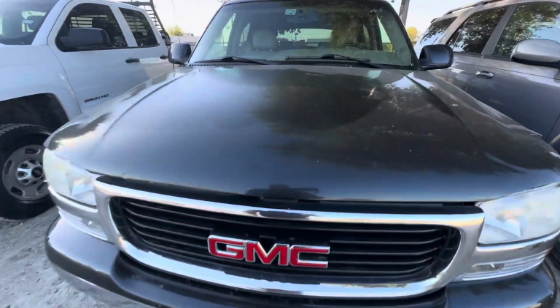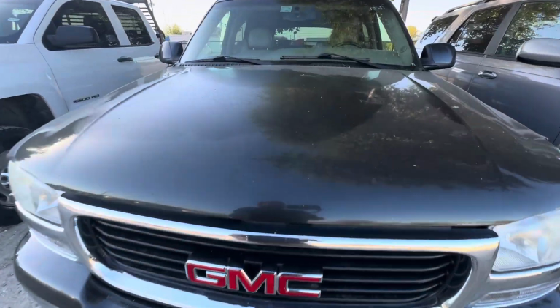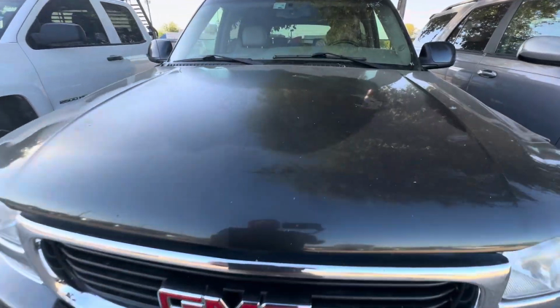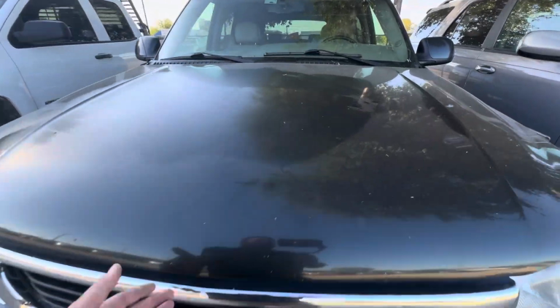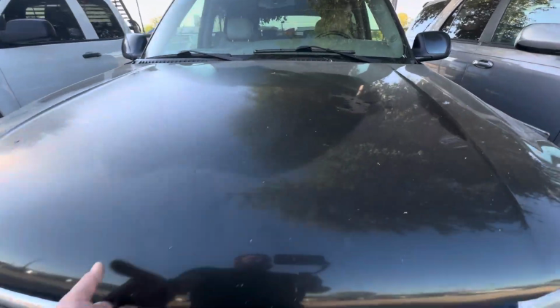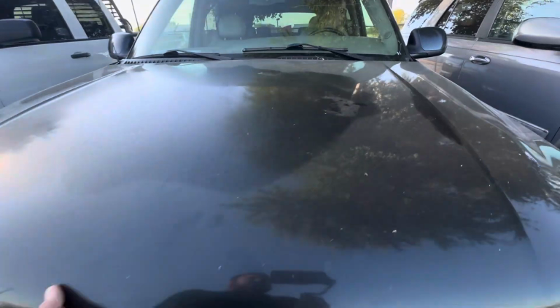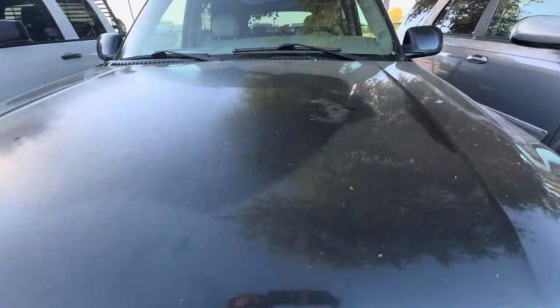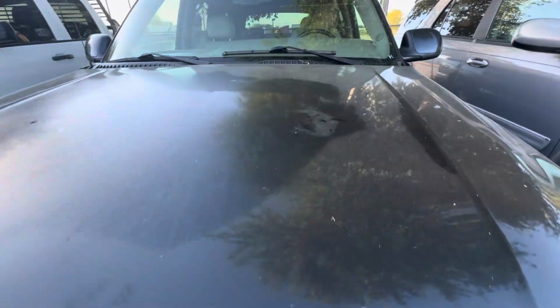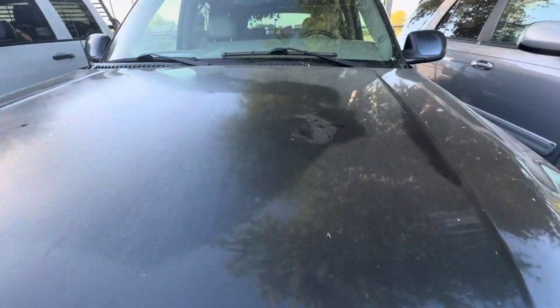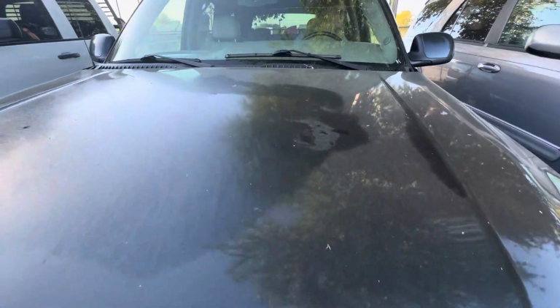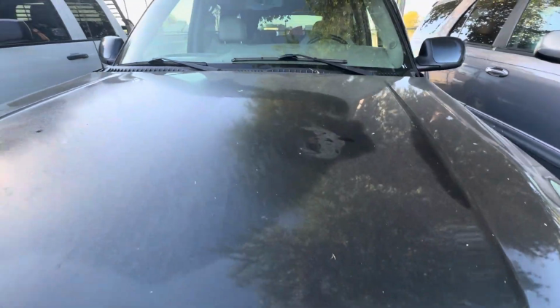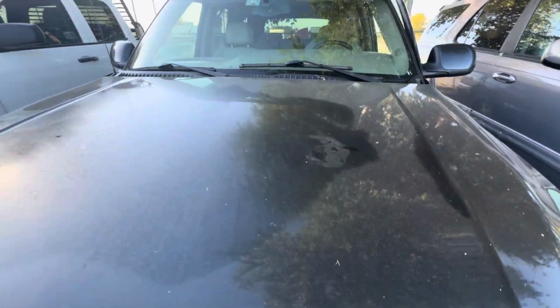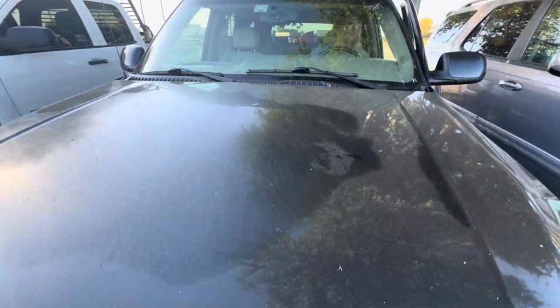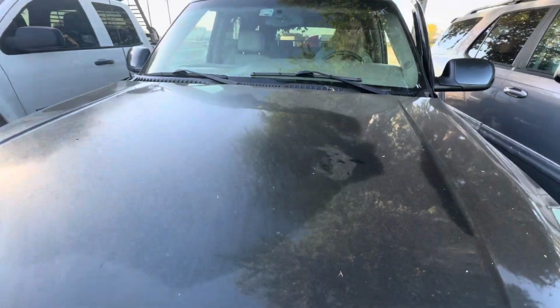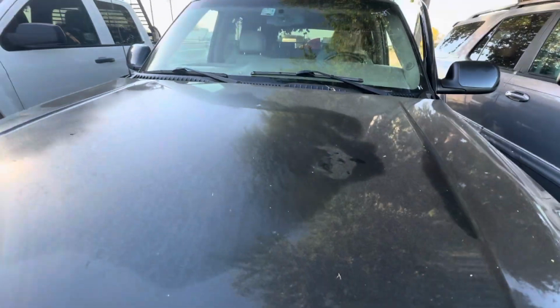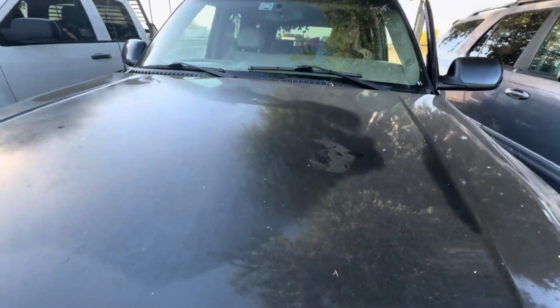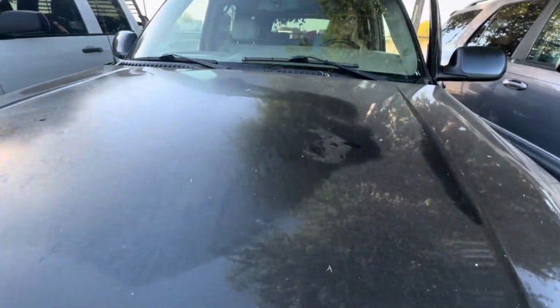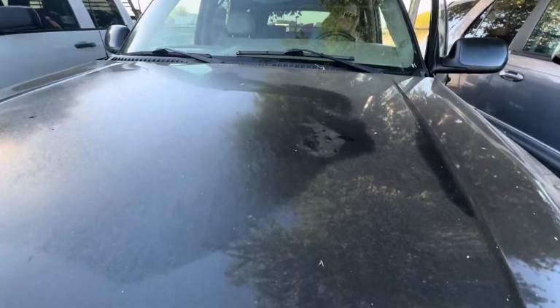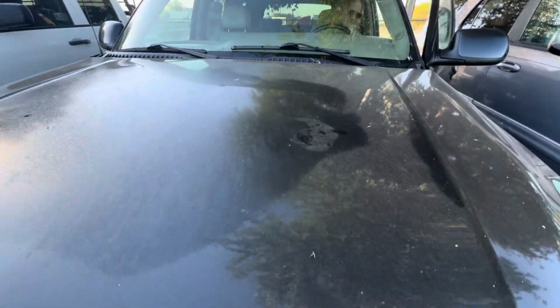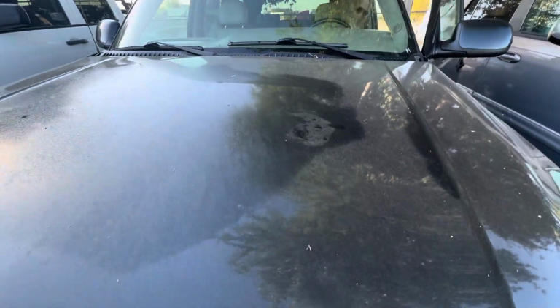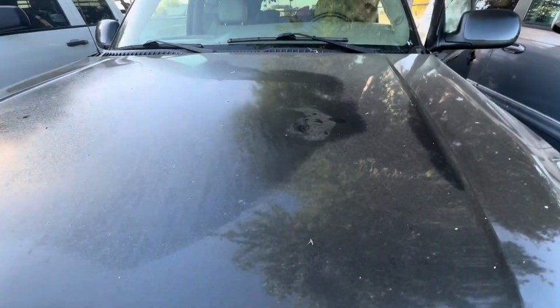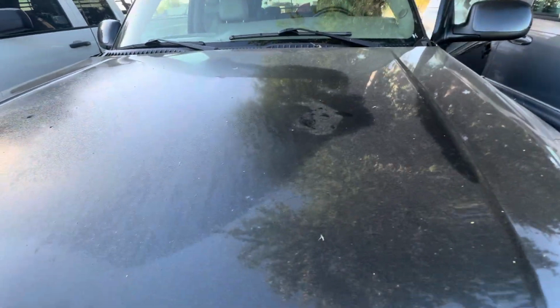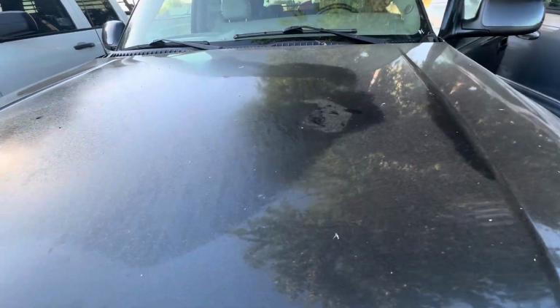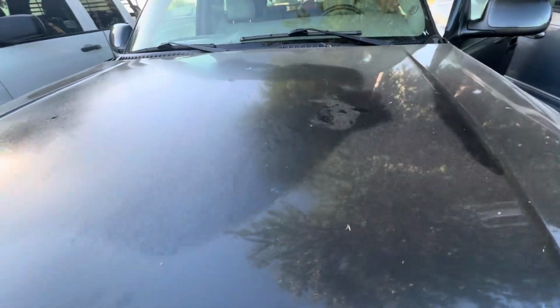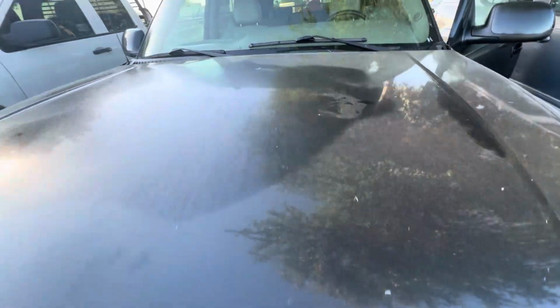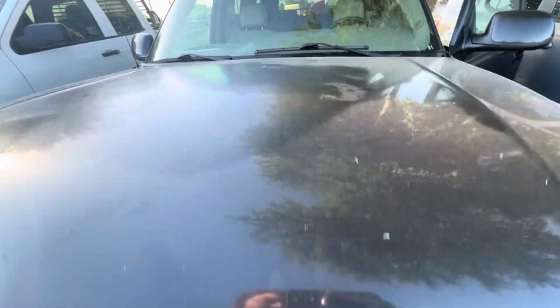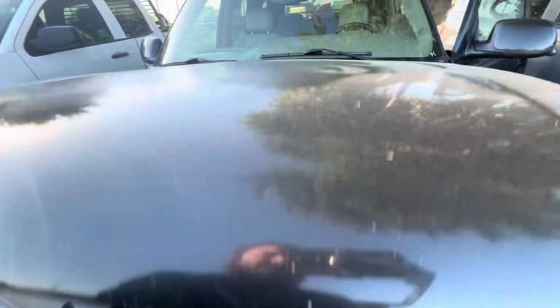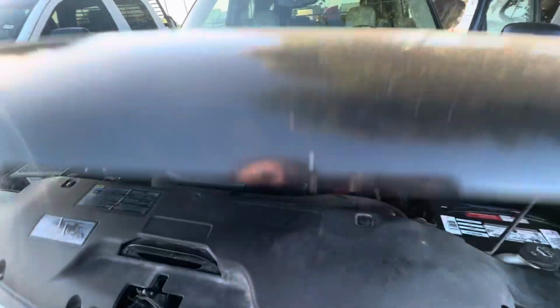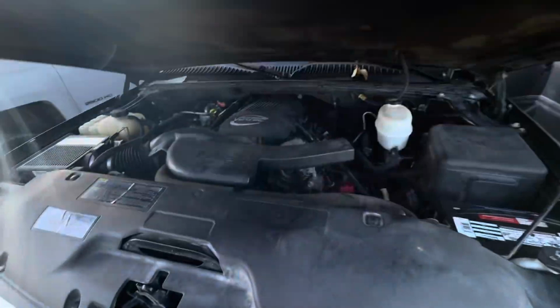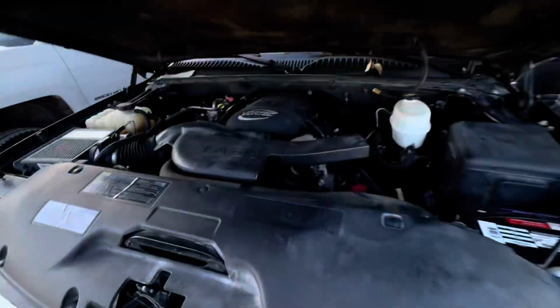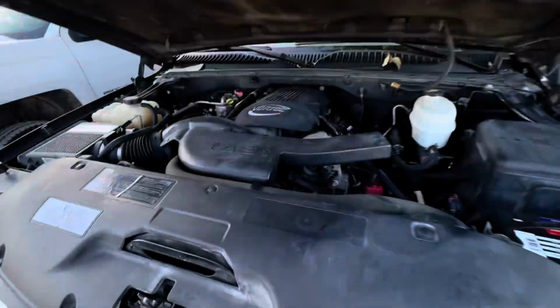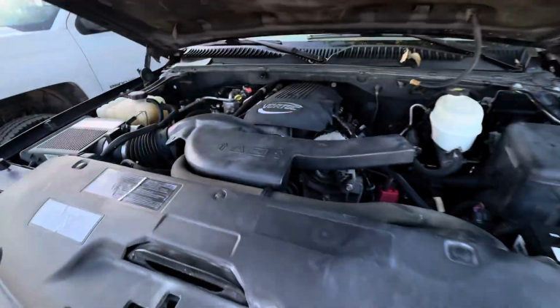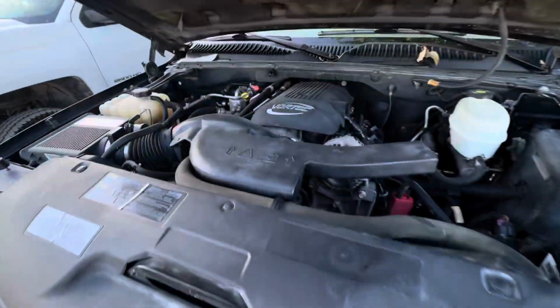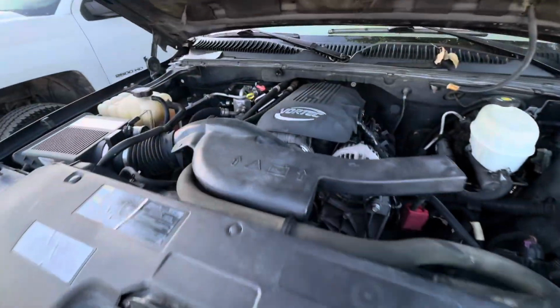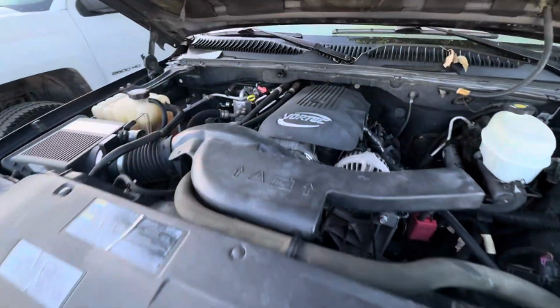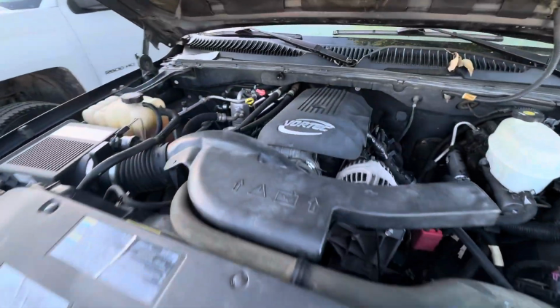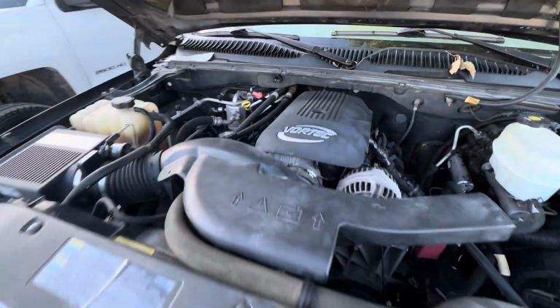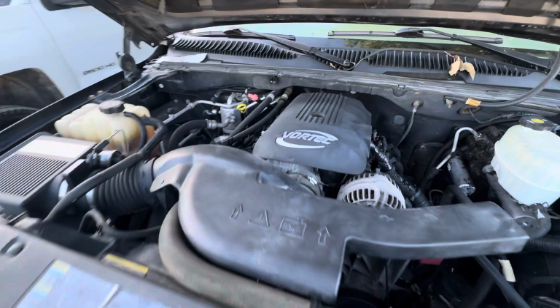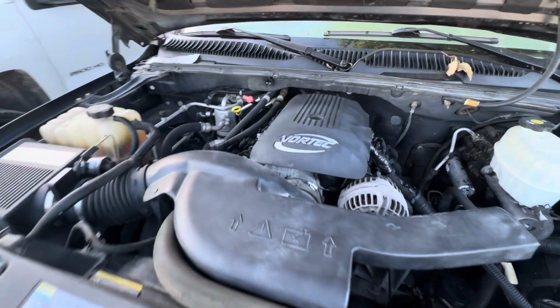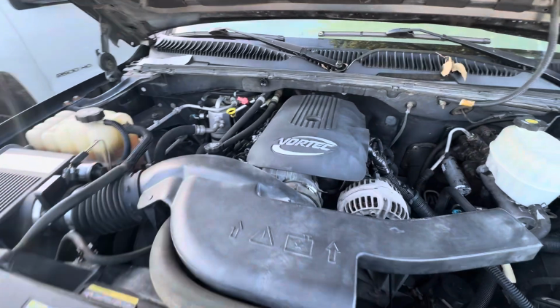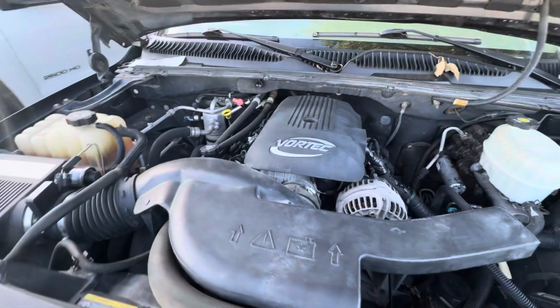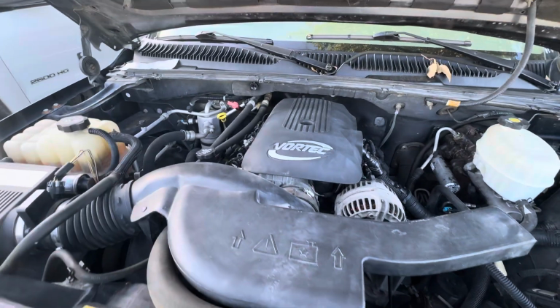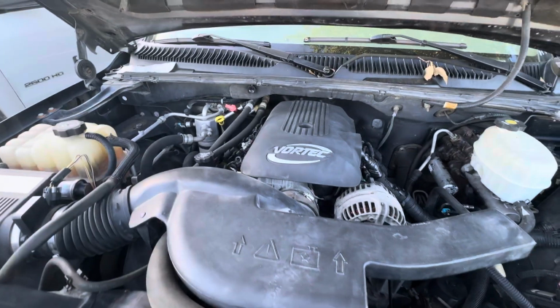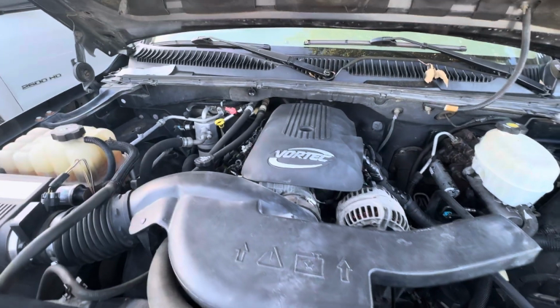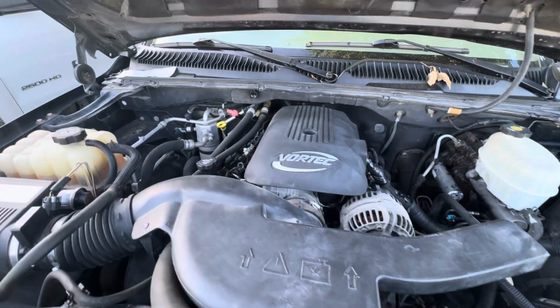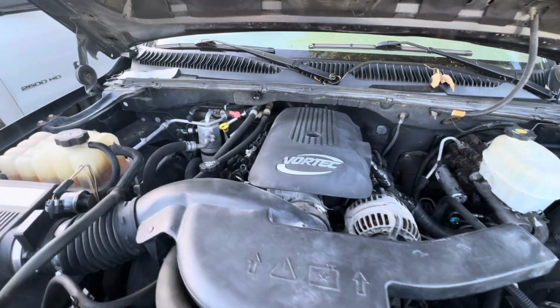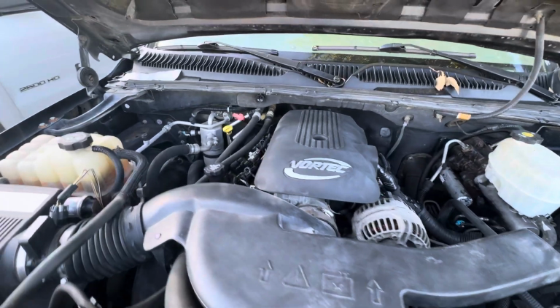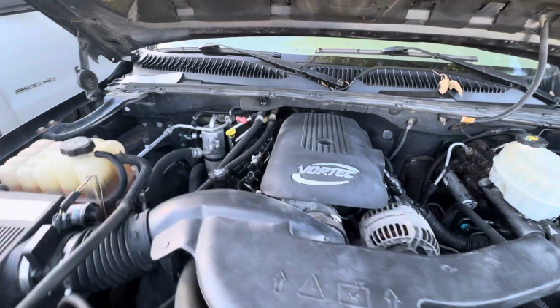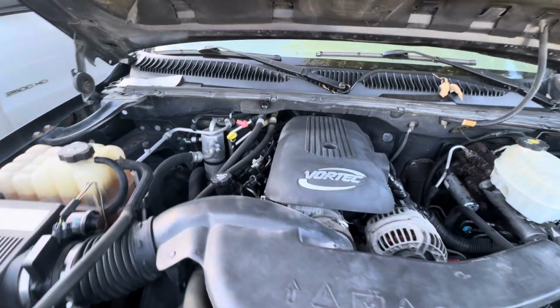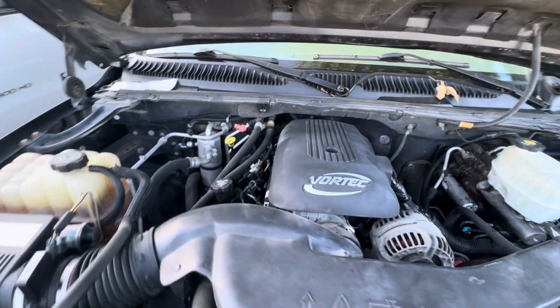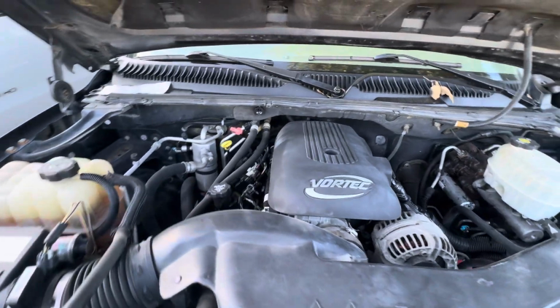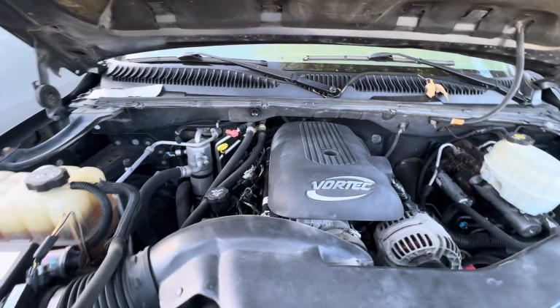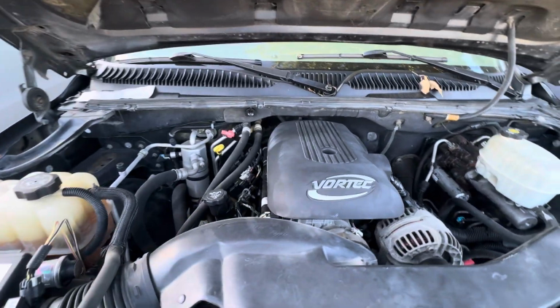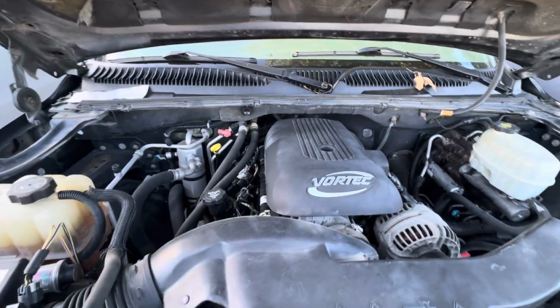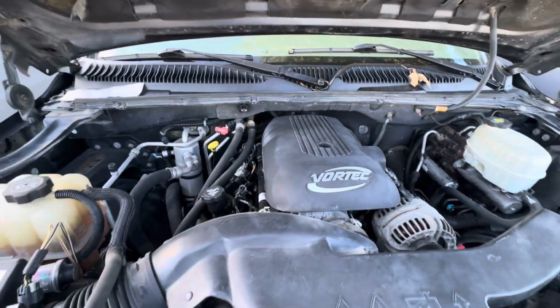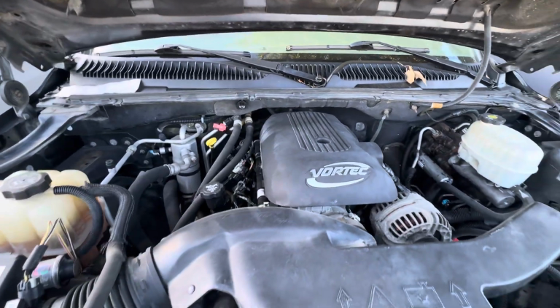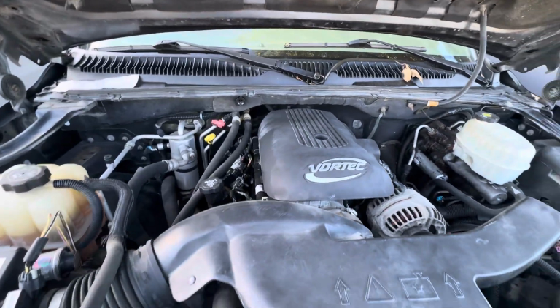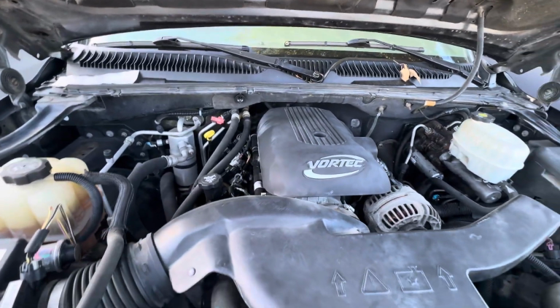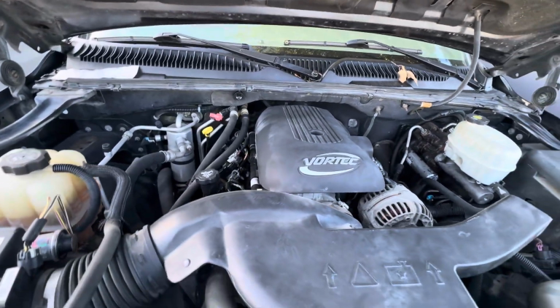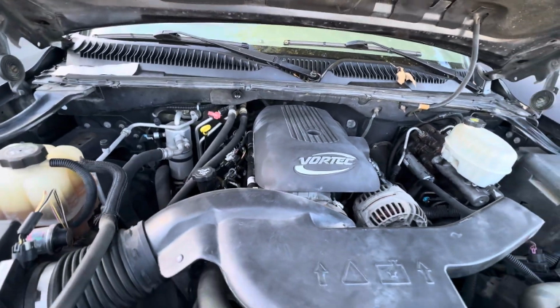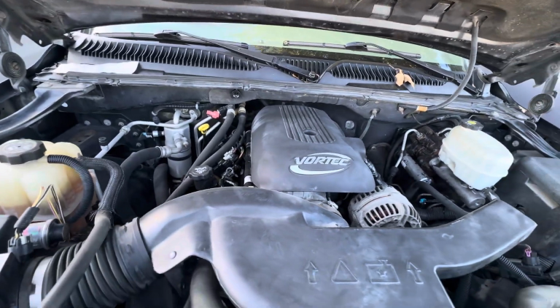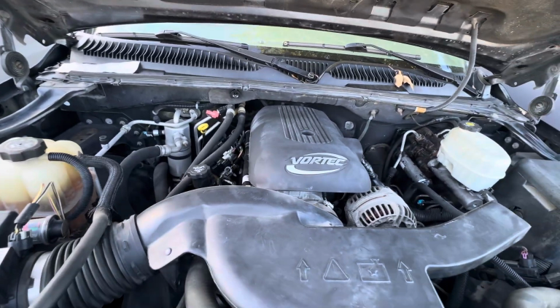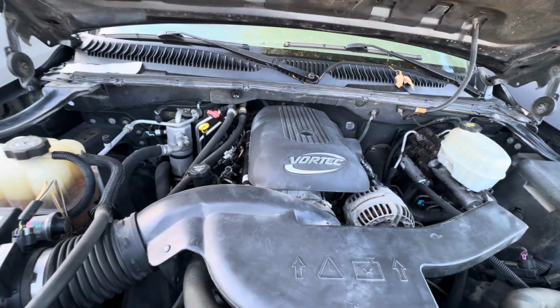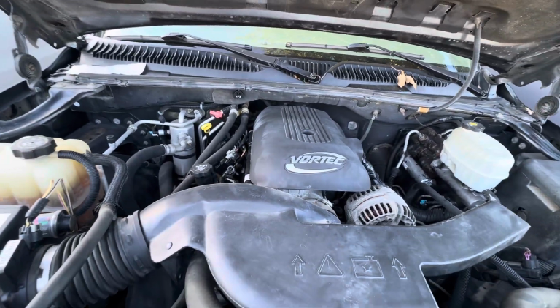Pop up under the hood real quick. This has your 5.3 liter V8.